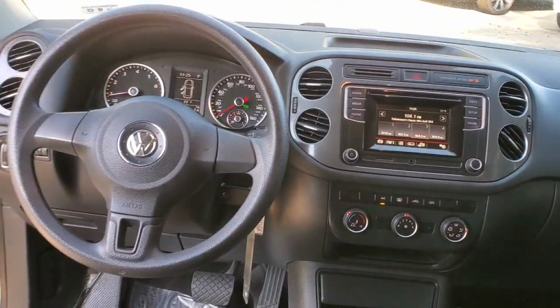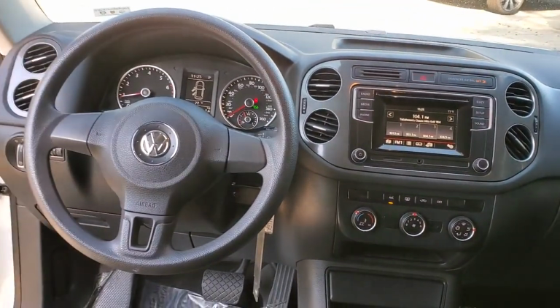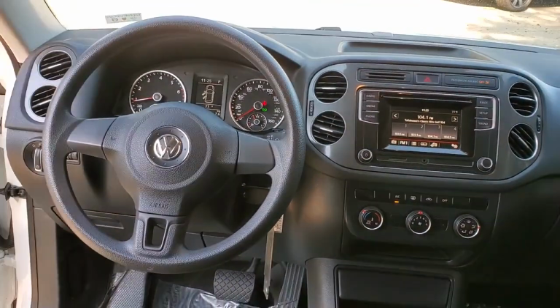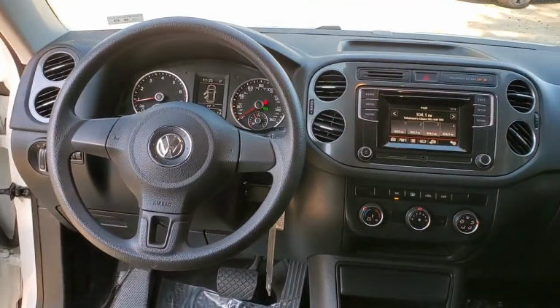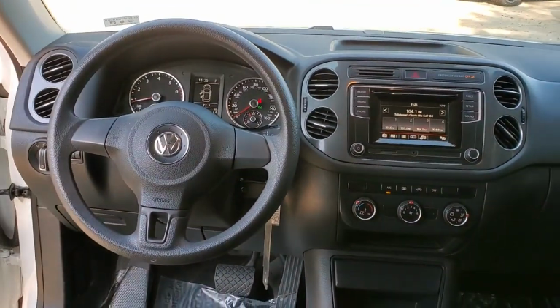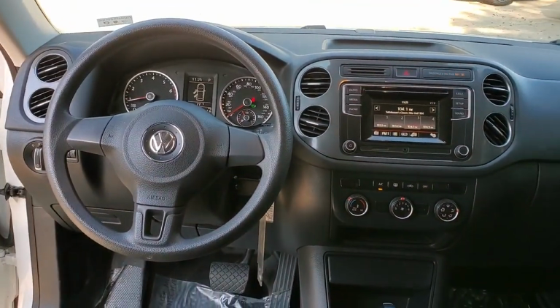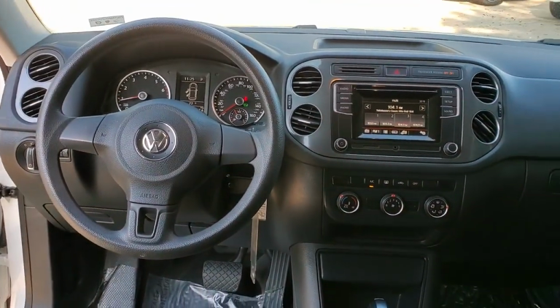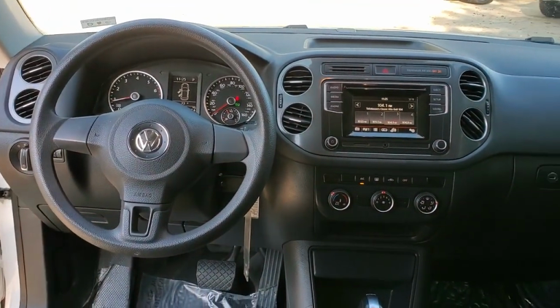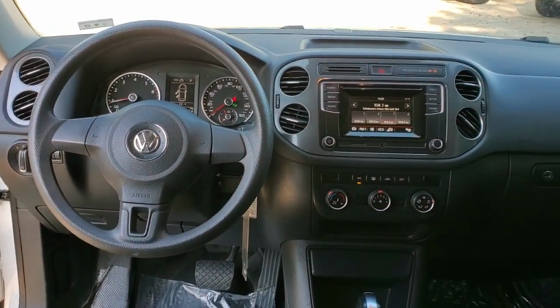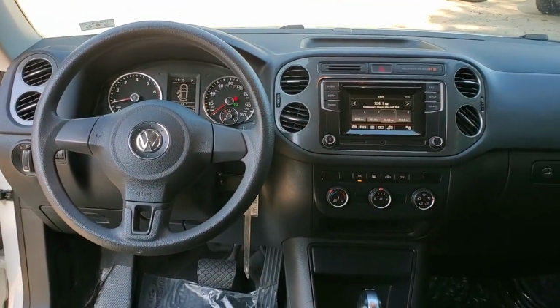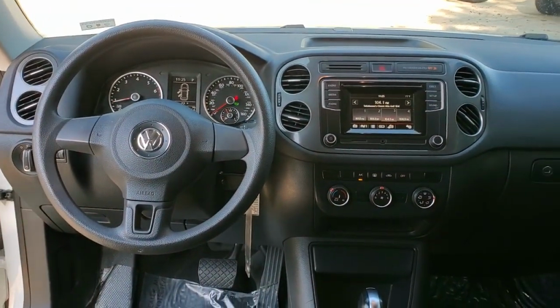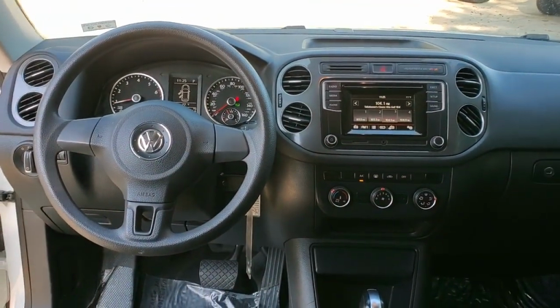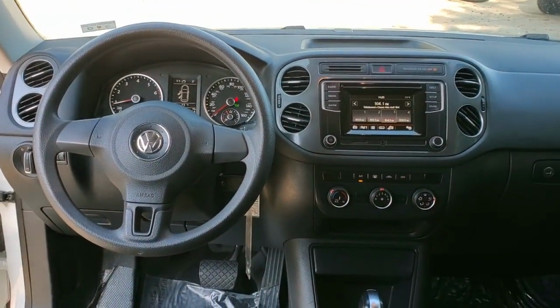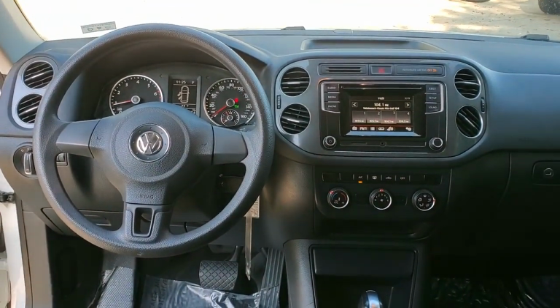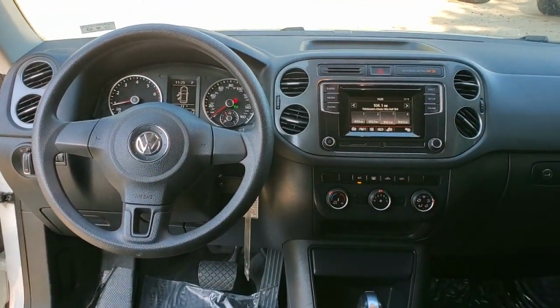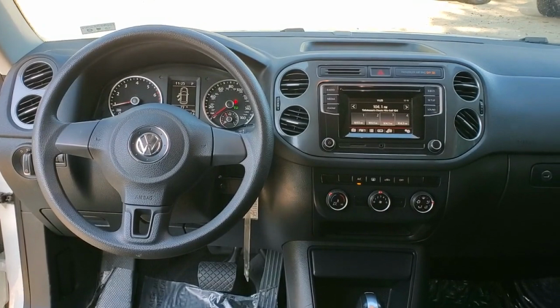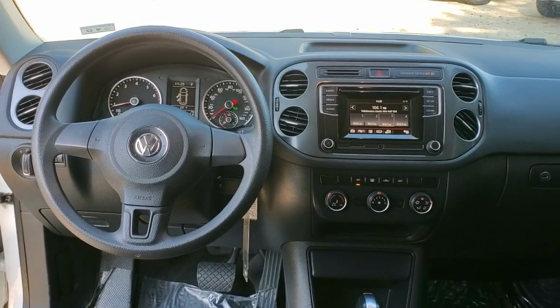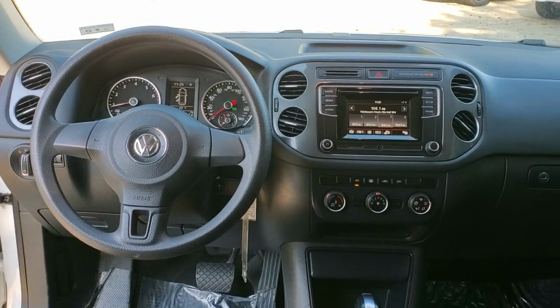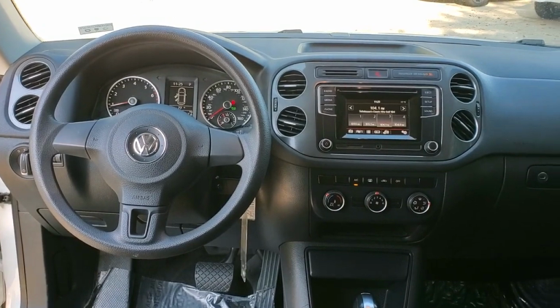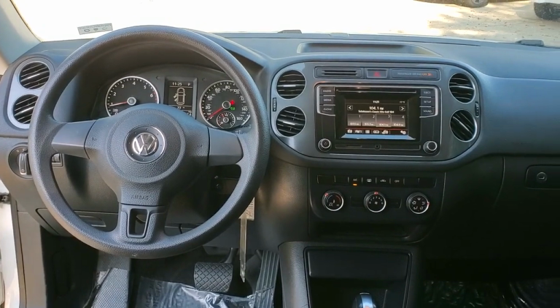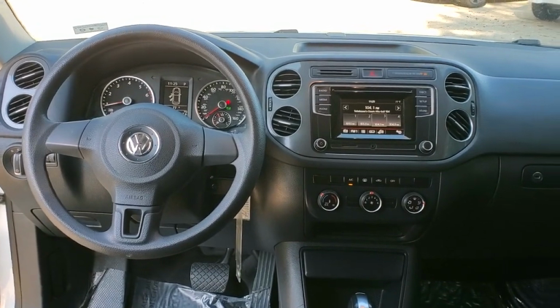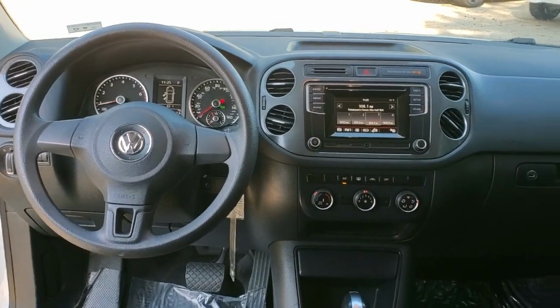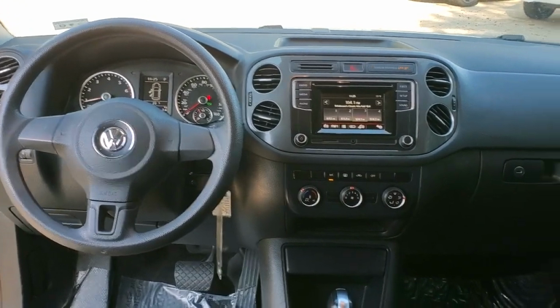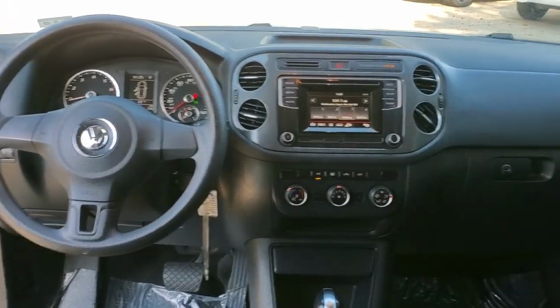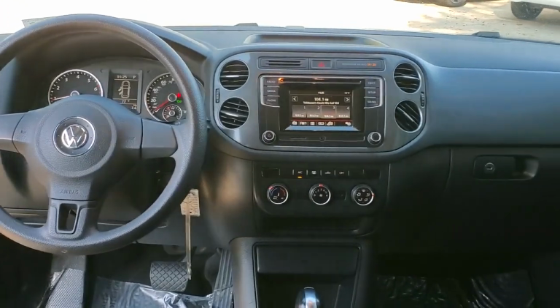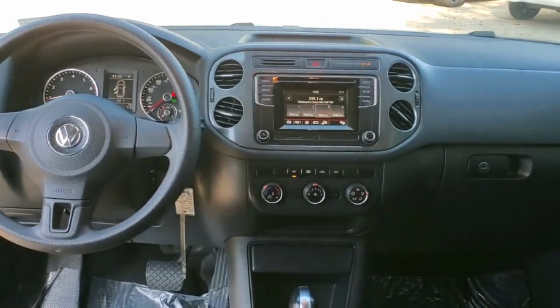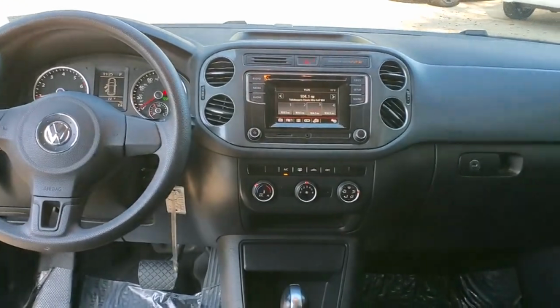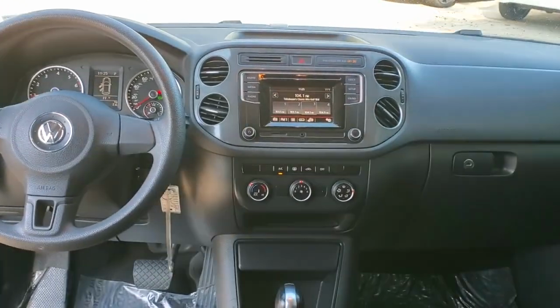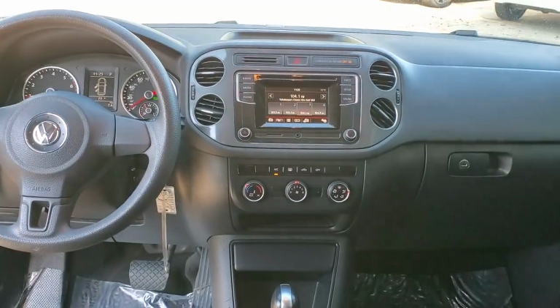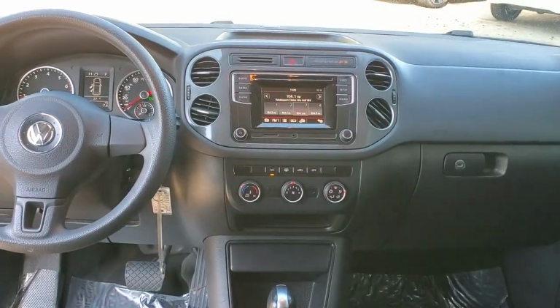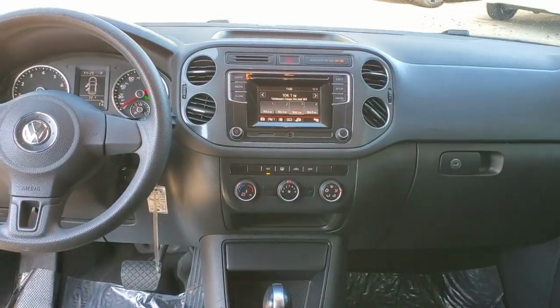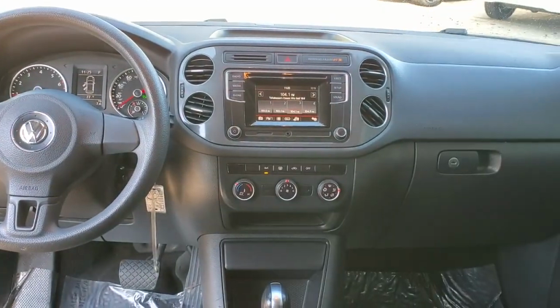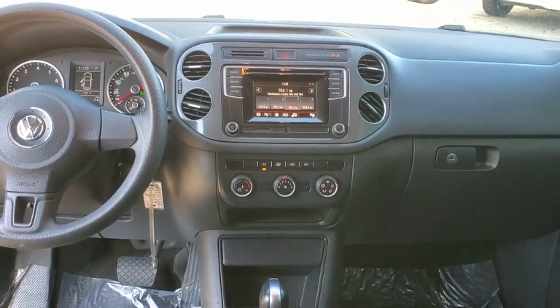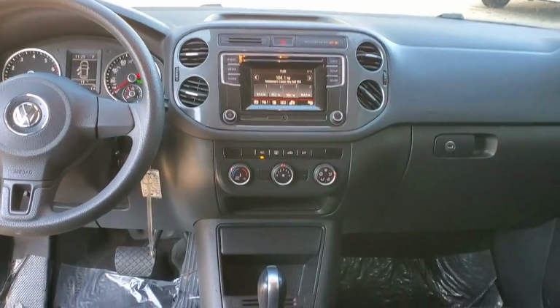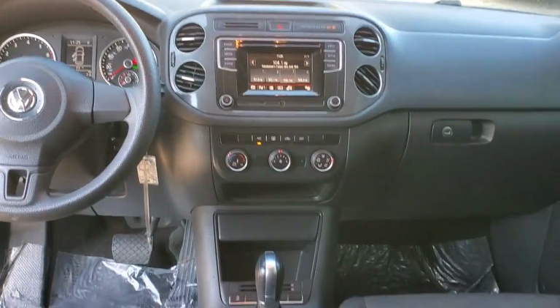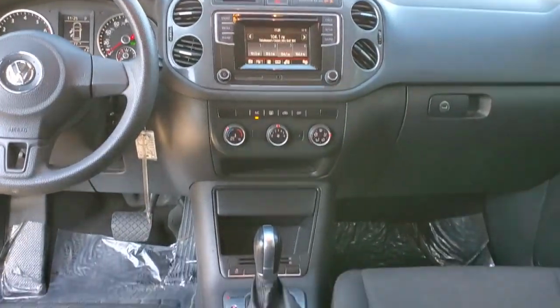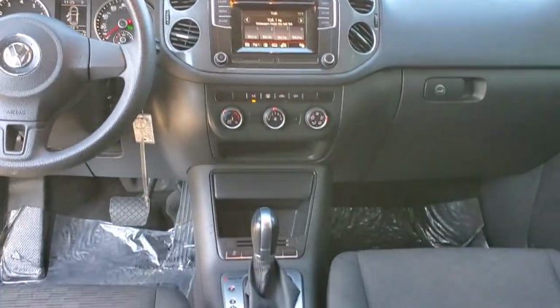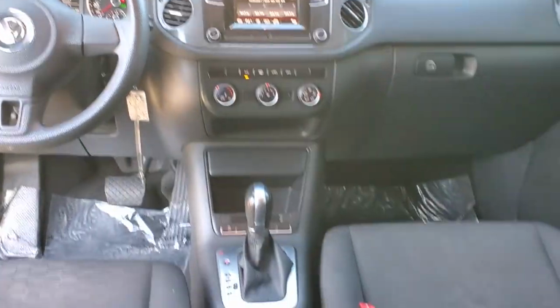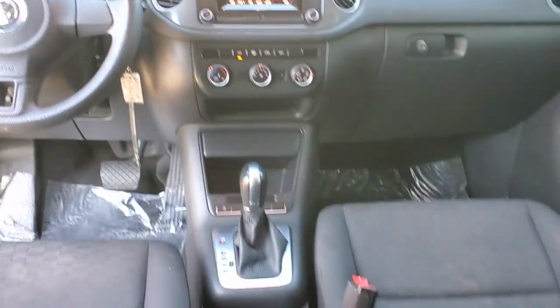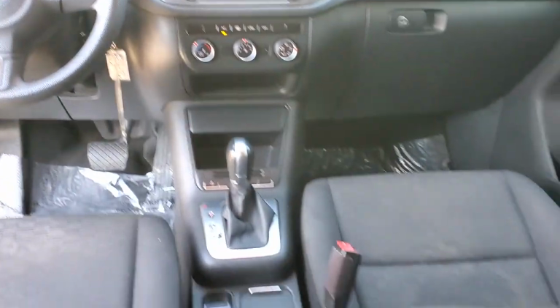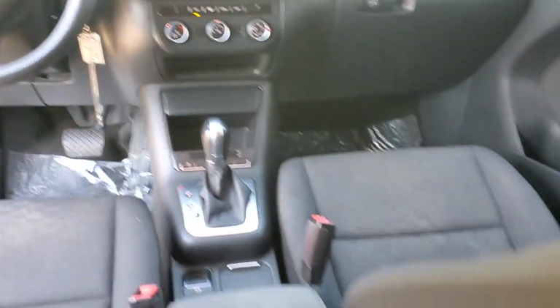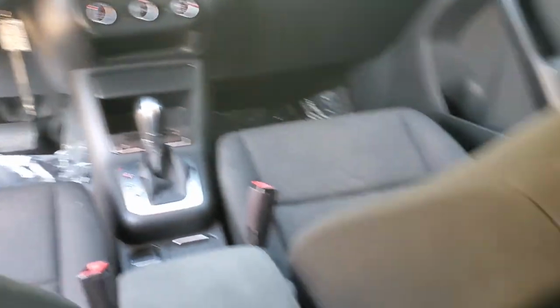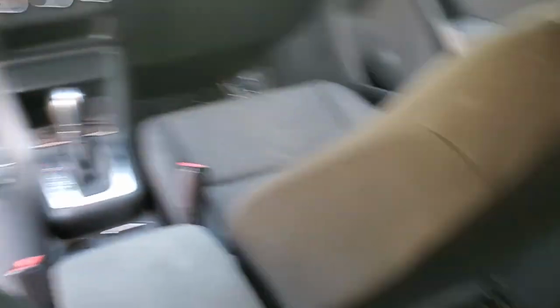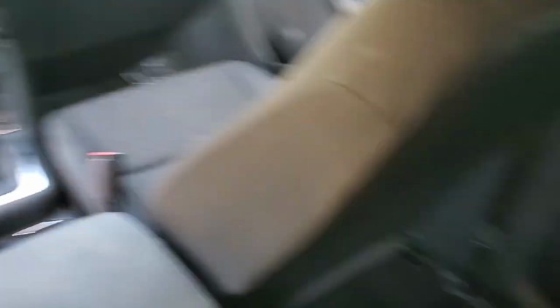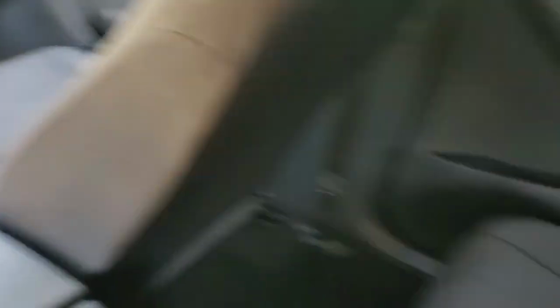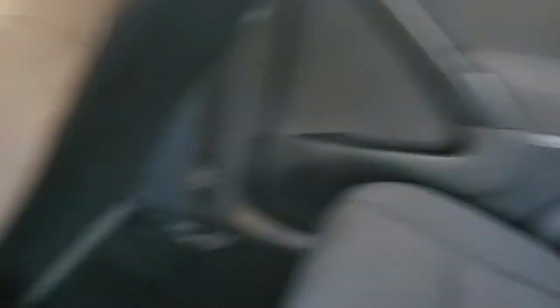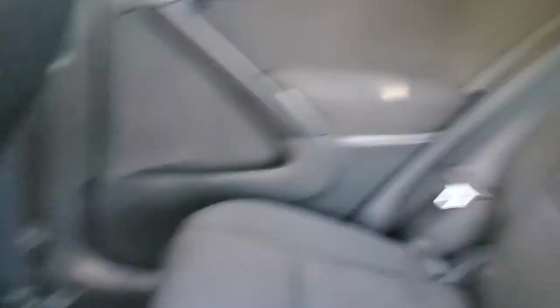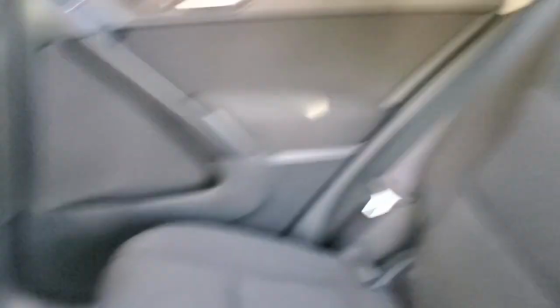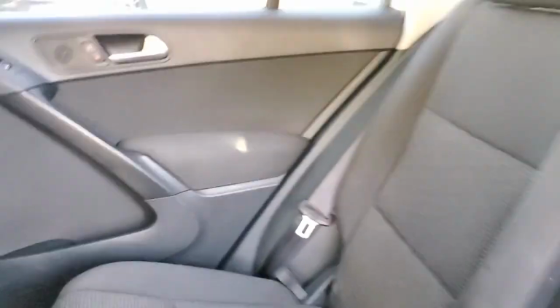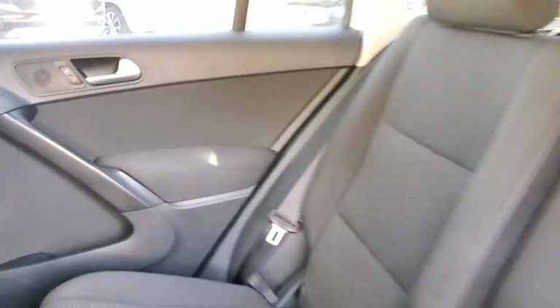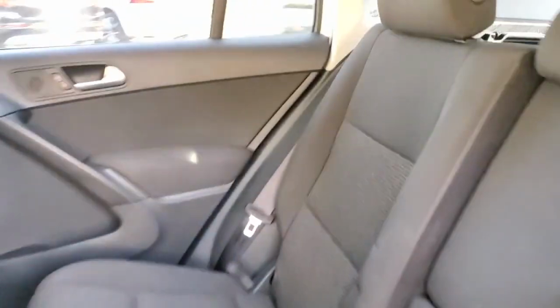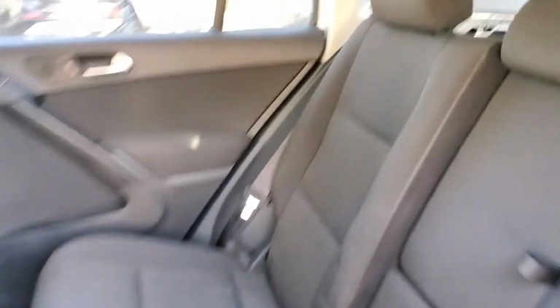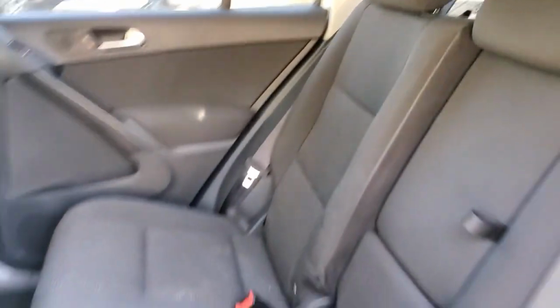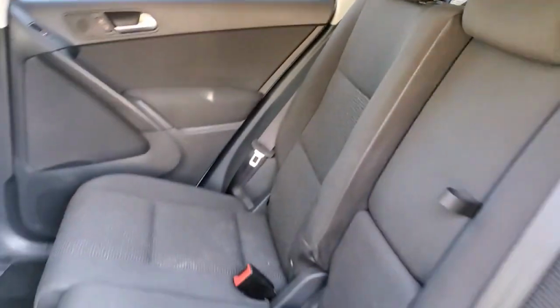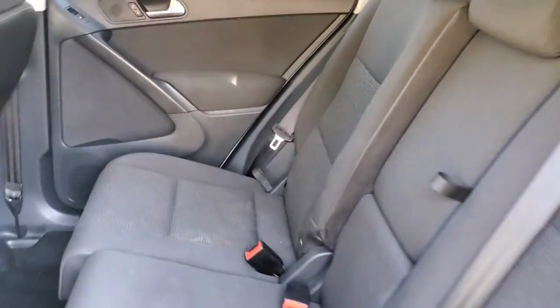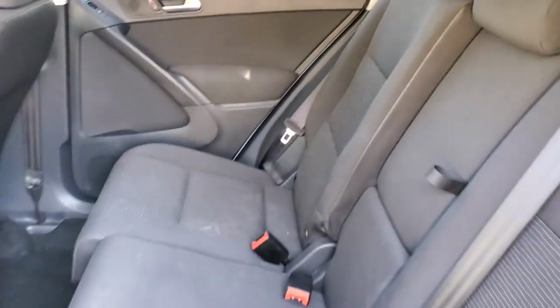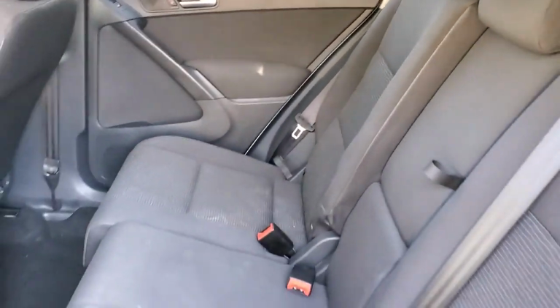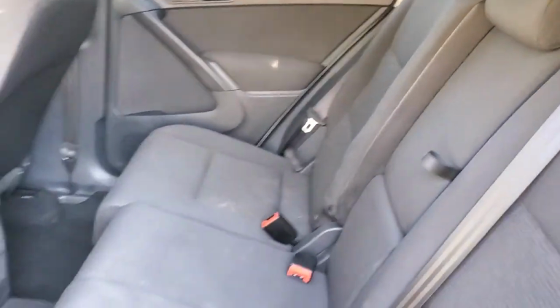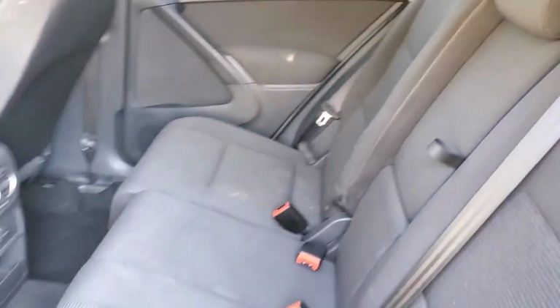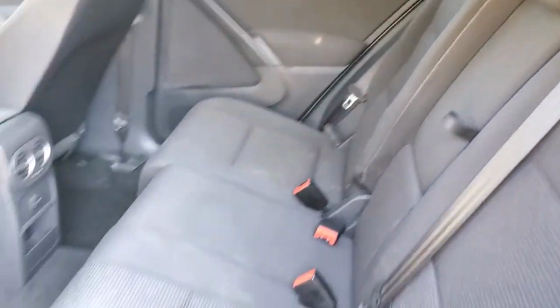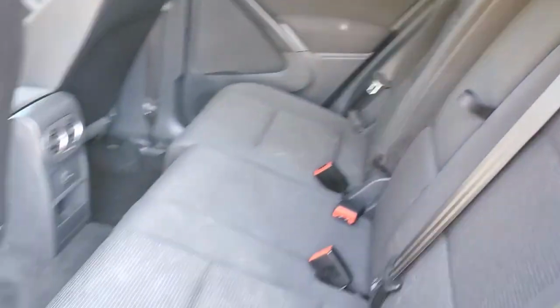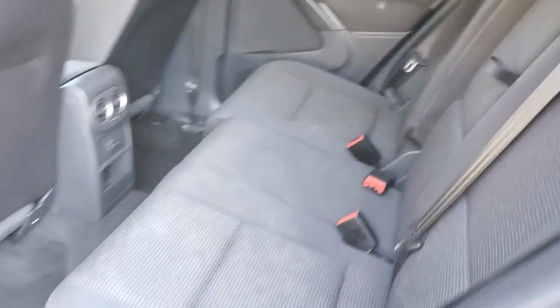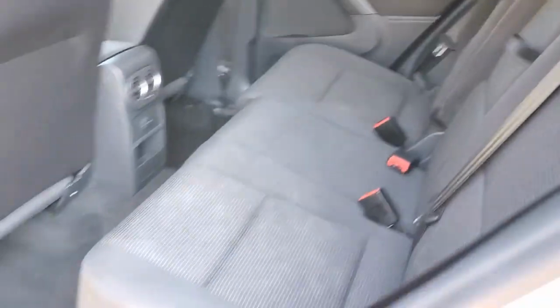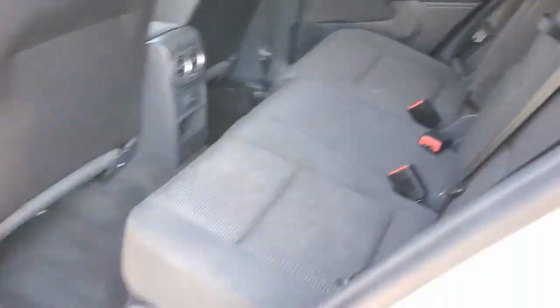Tire pressure monitoring system, rear reading lamps, trip computer, driver vanity mirror, and front reading lamps.